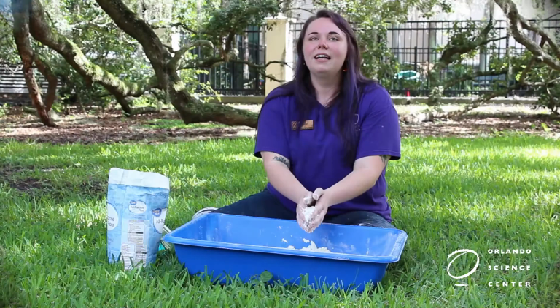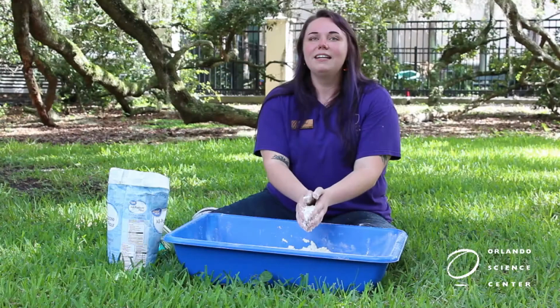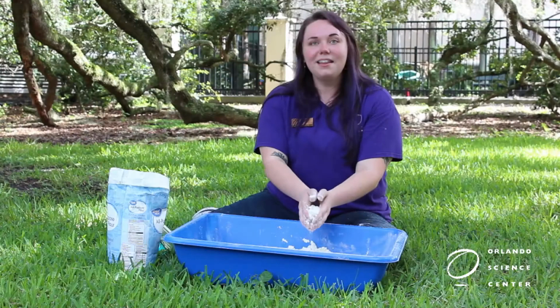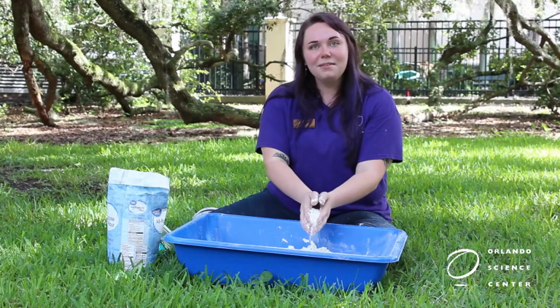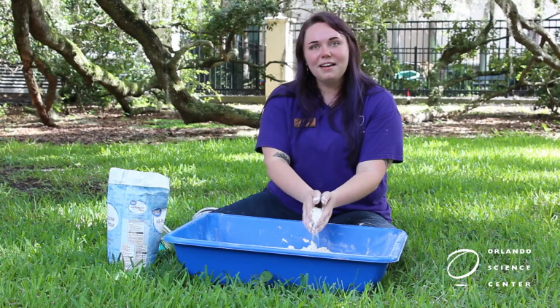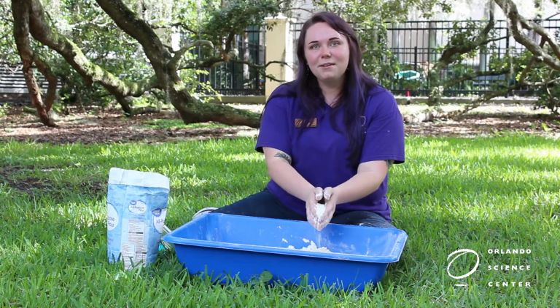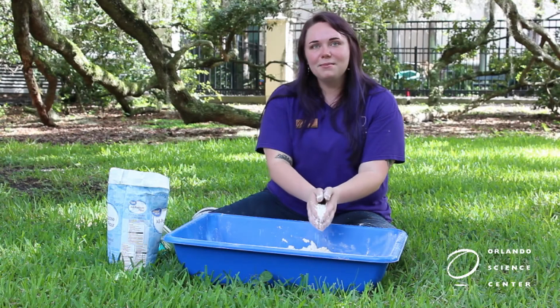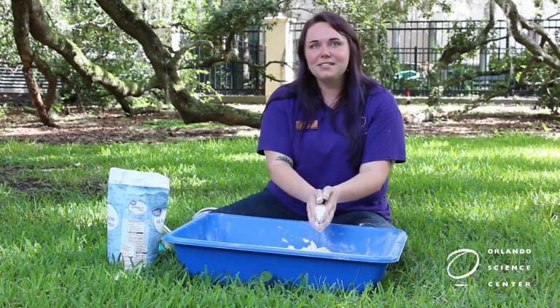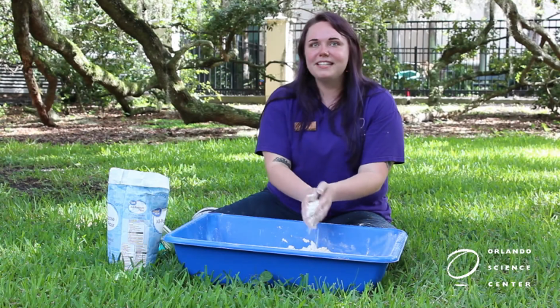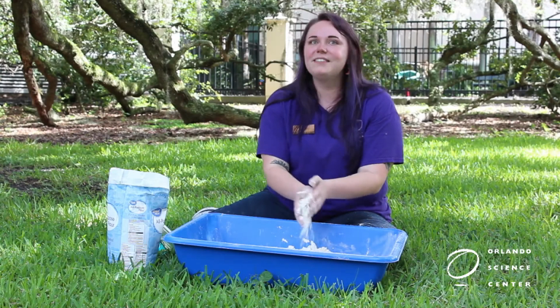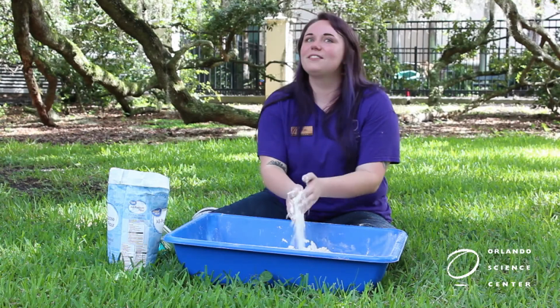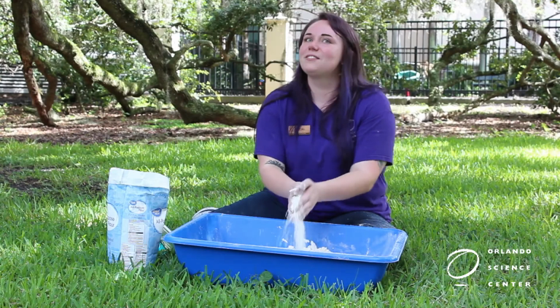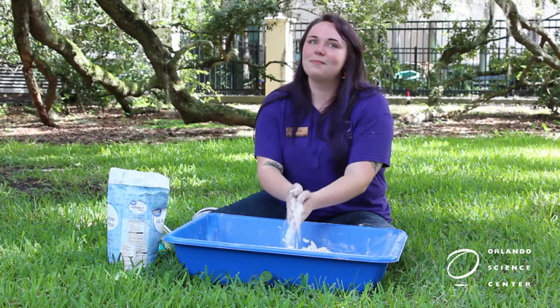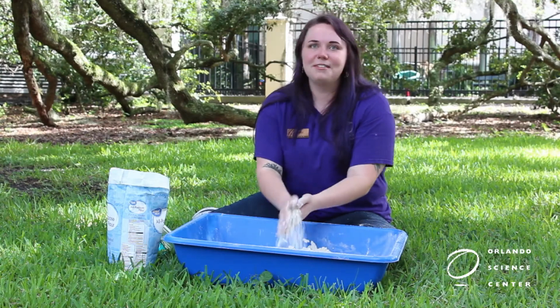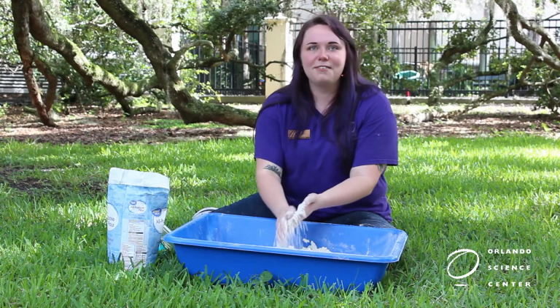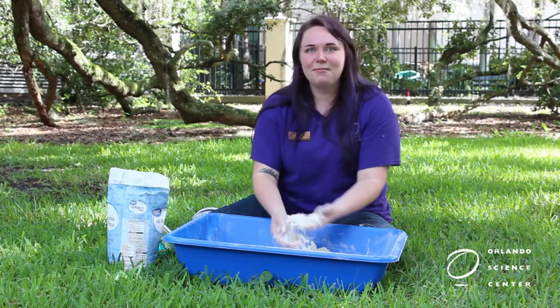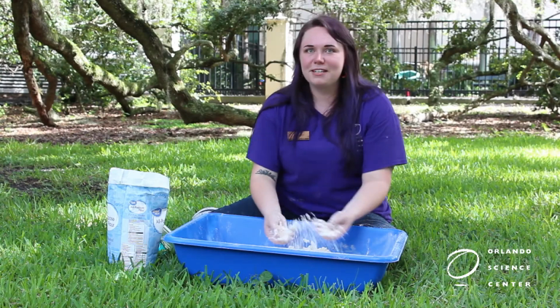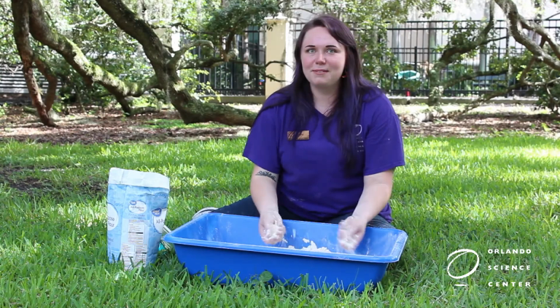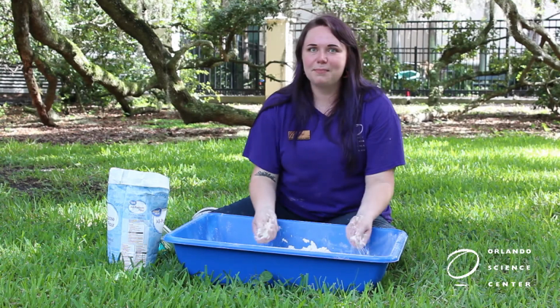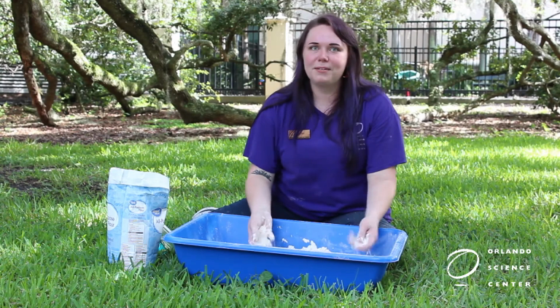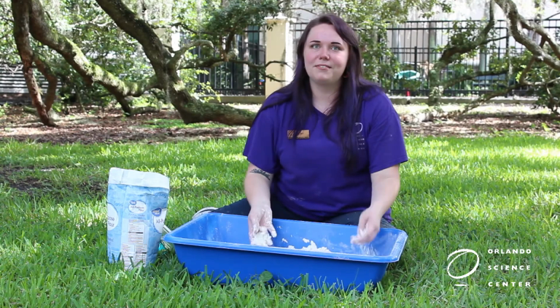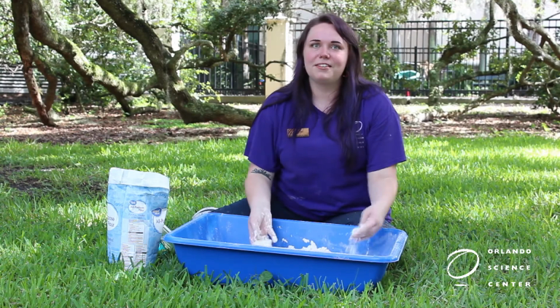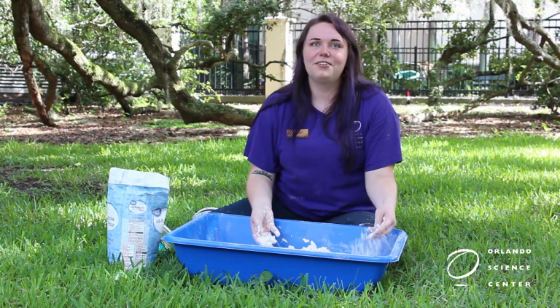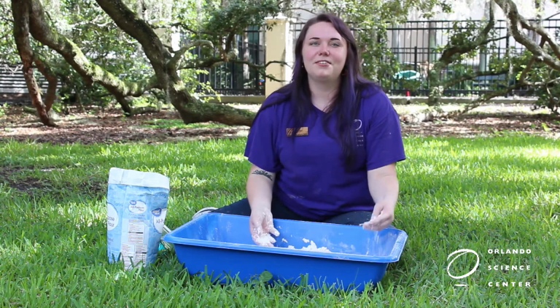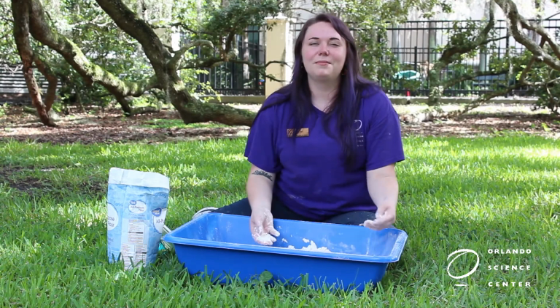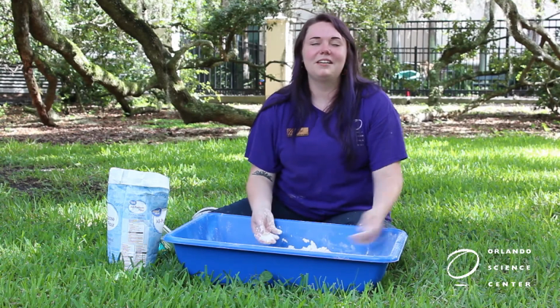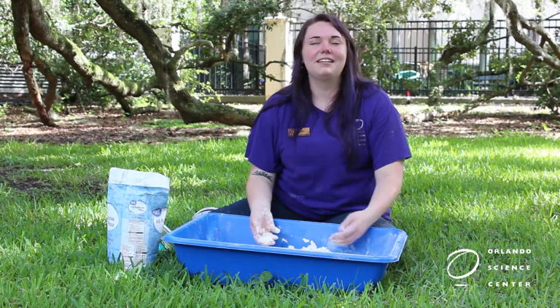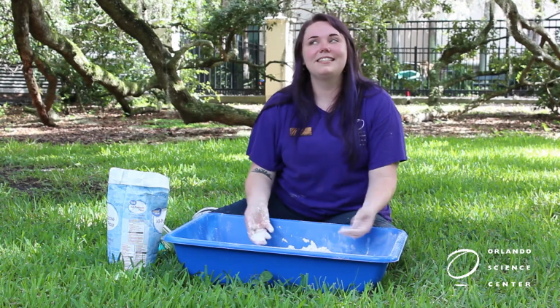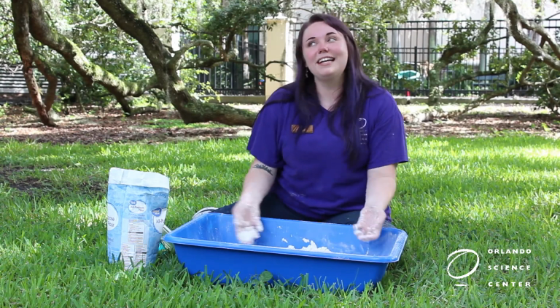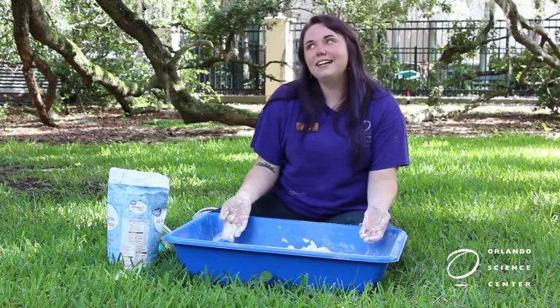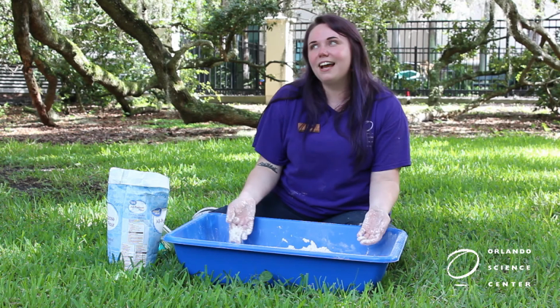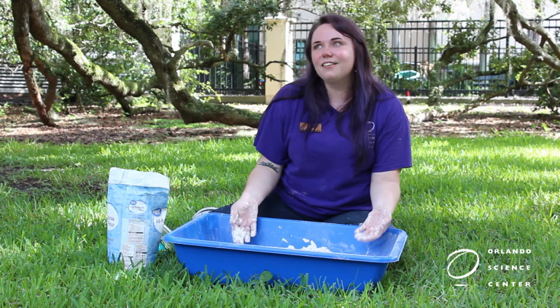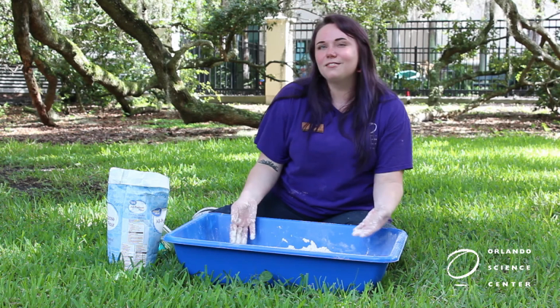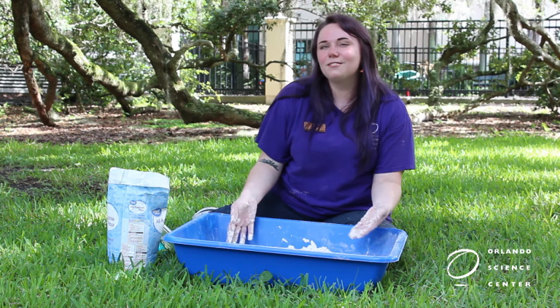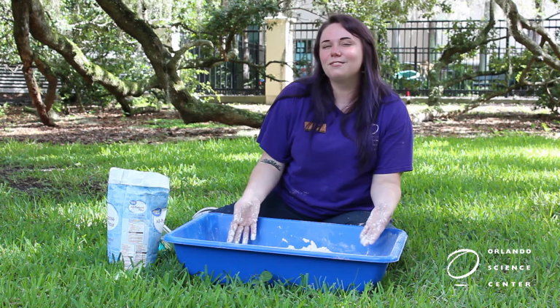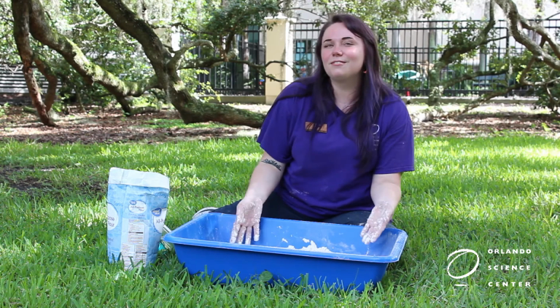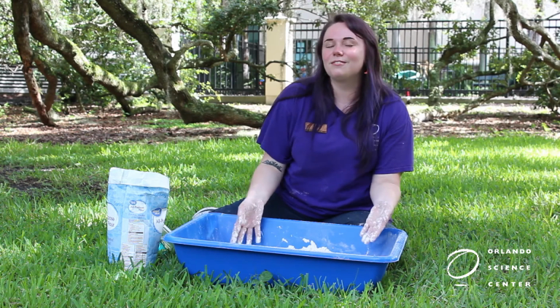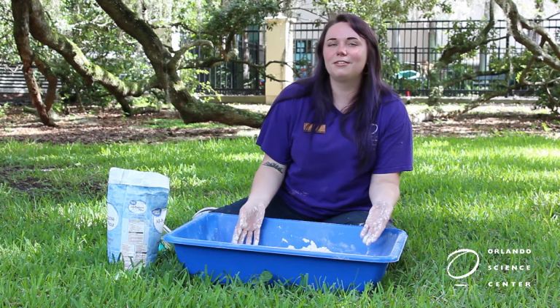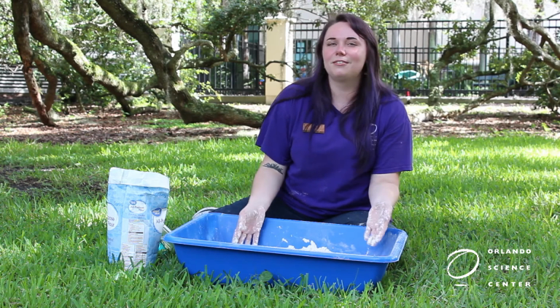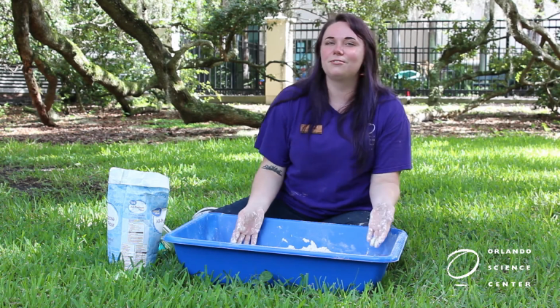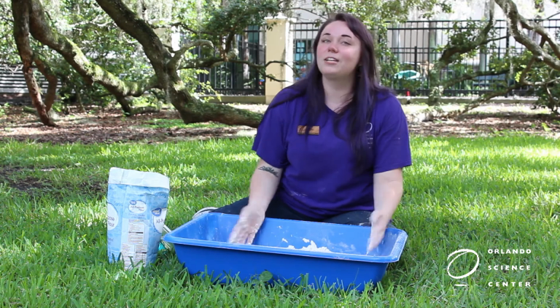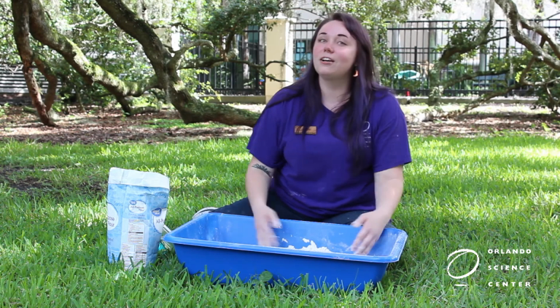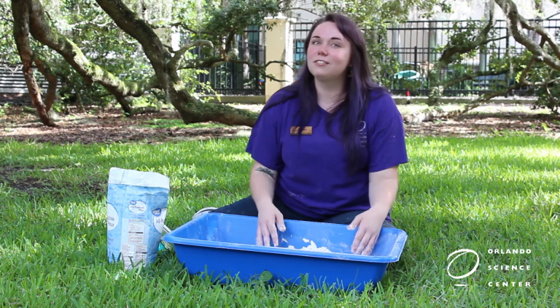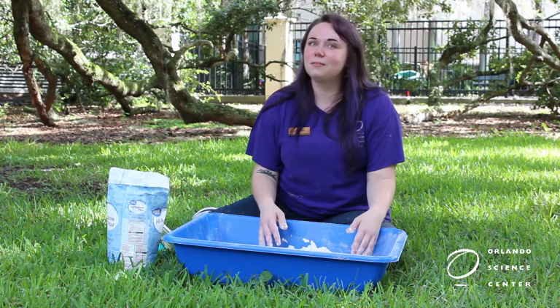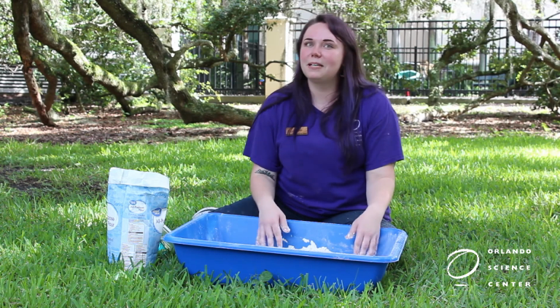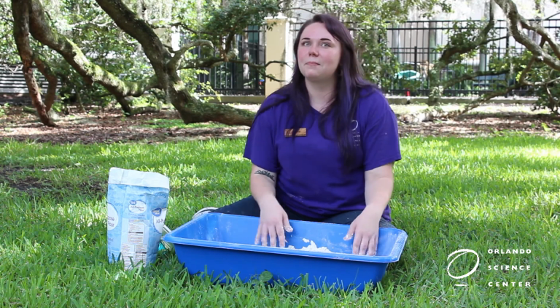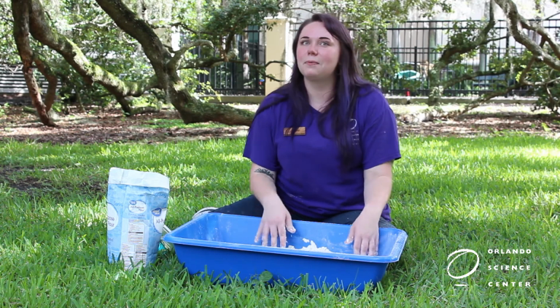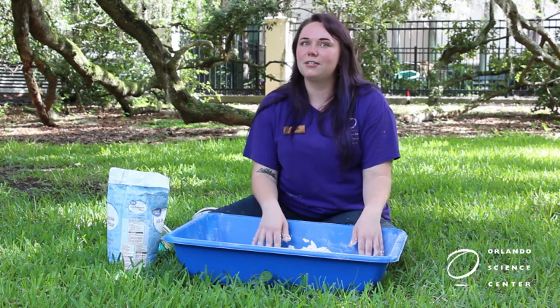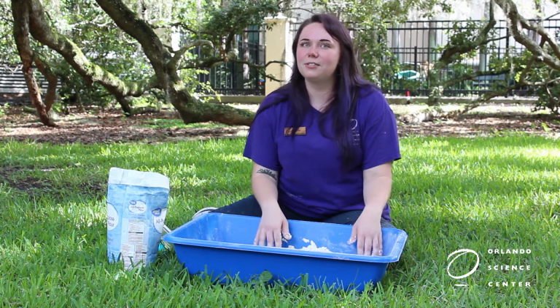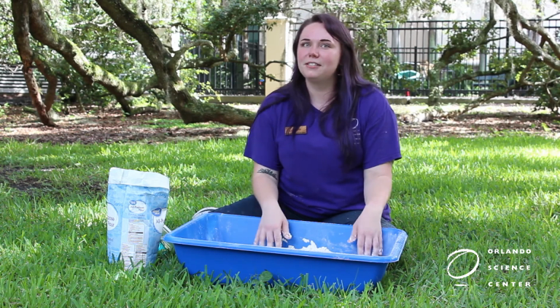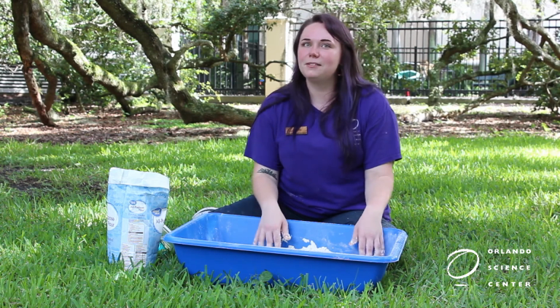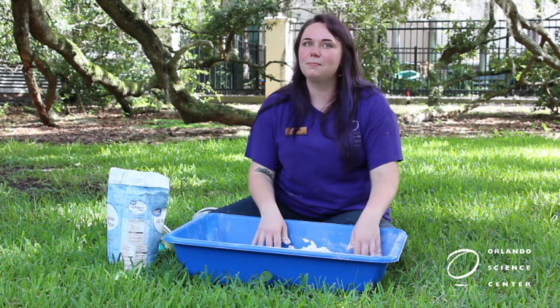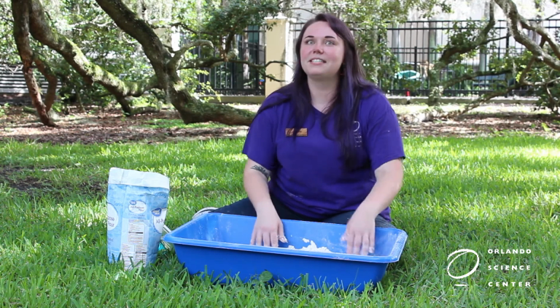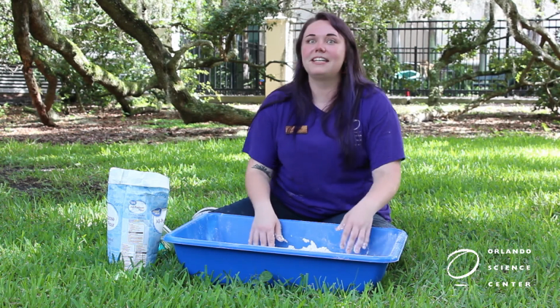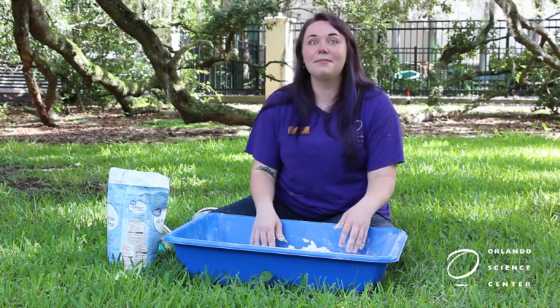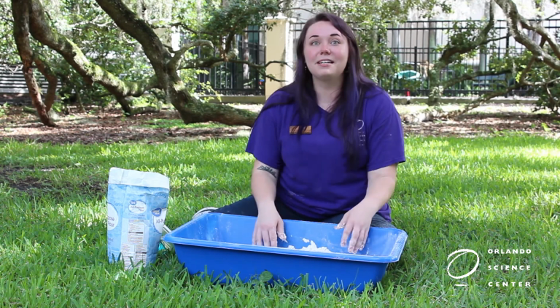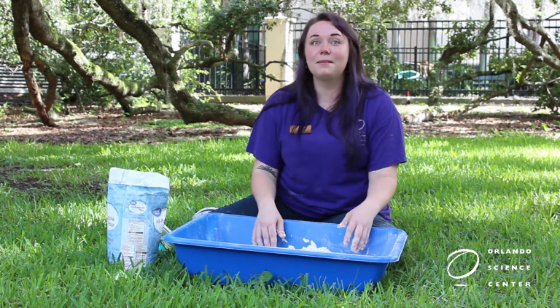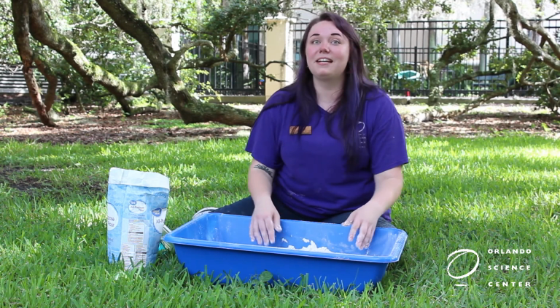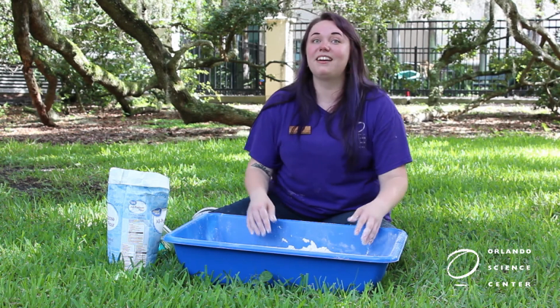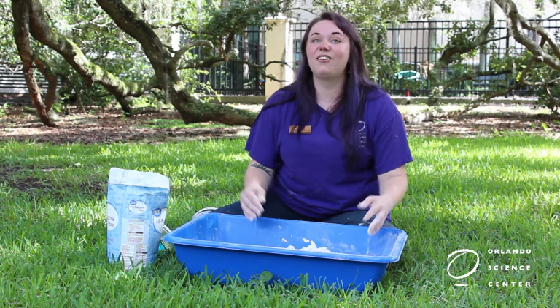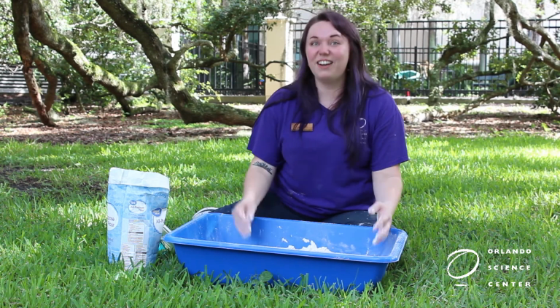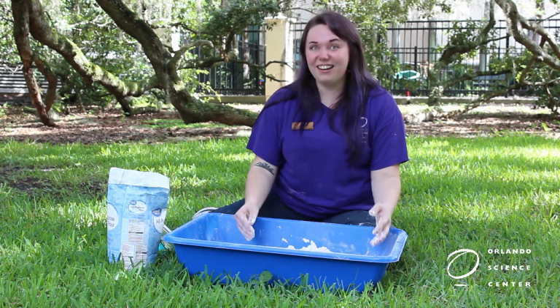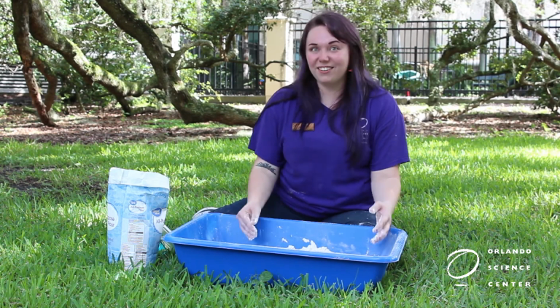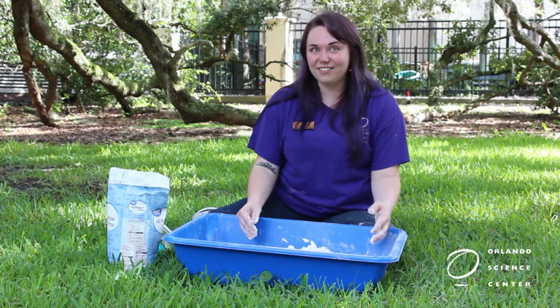Now that we have our moon sand, there's so many fun ways we could play with it. You could make sand castles or use shells to make impressions, but today we're going to make craters.